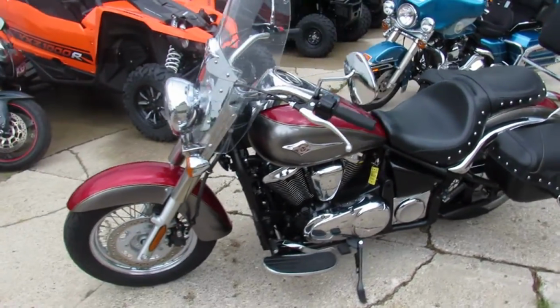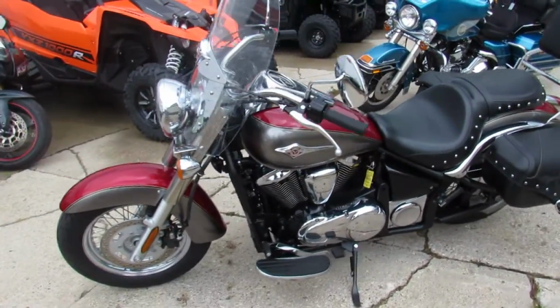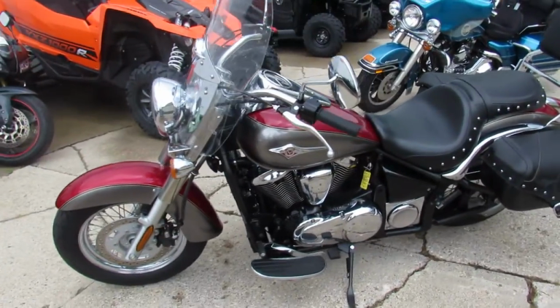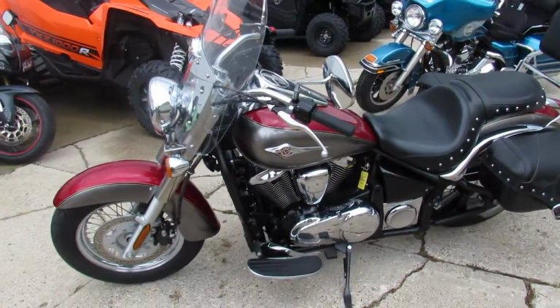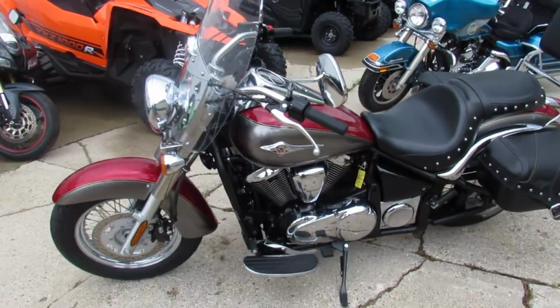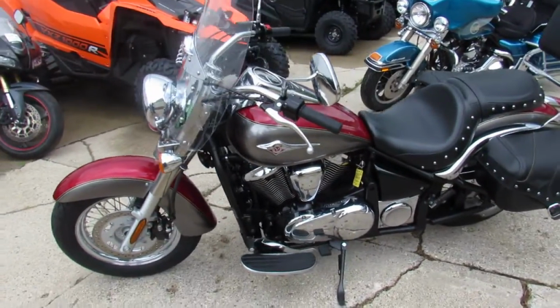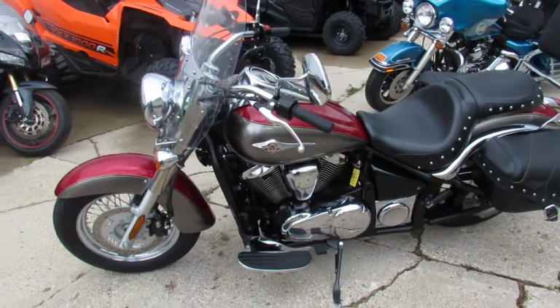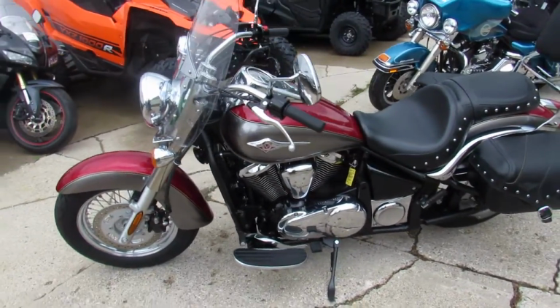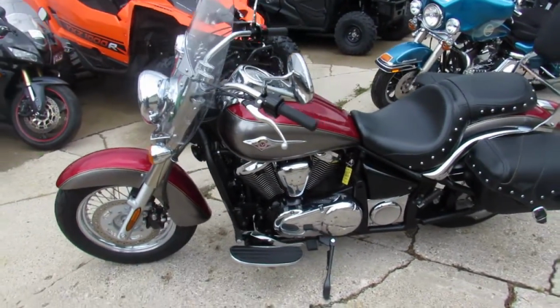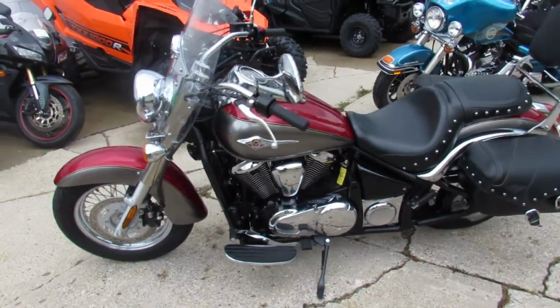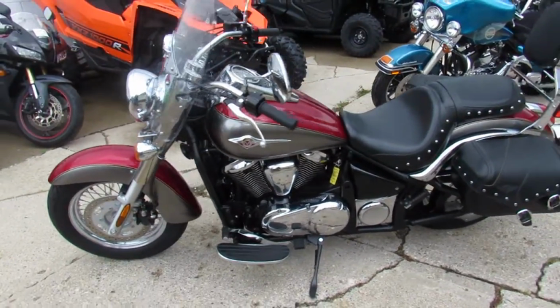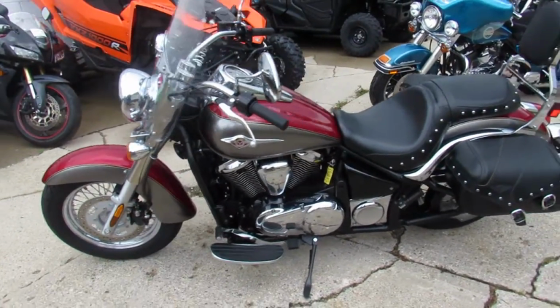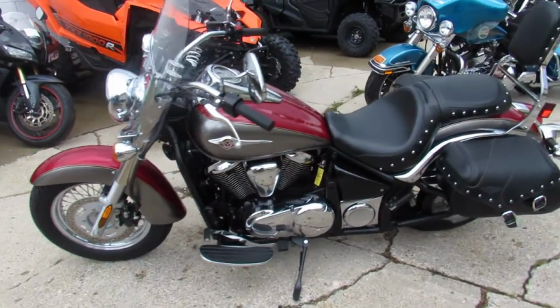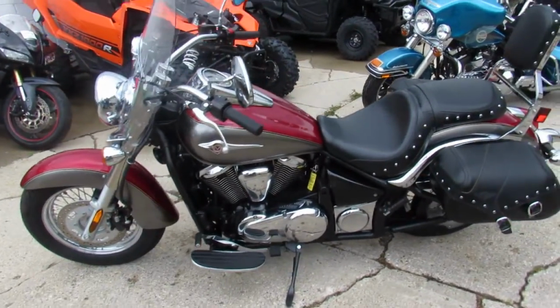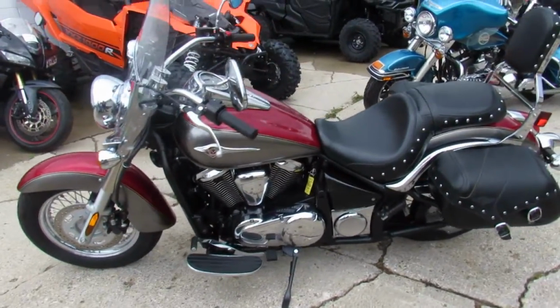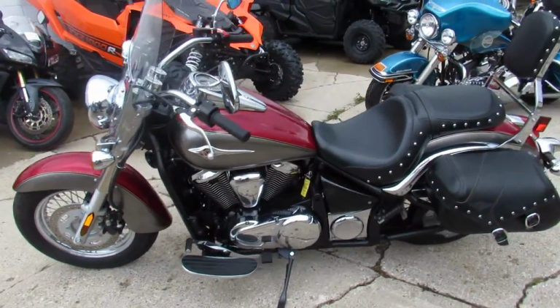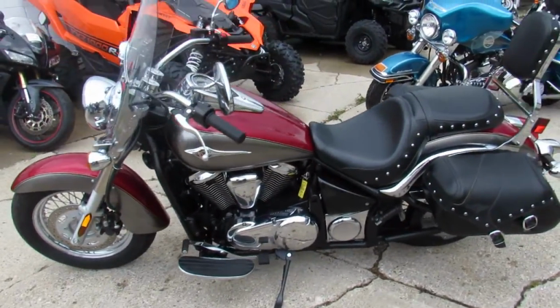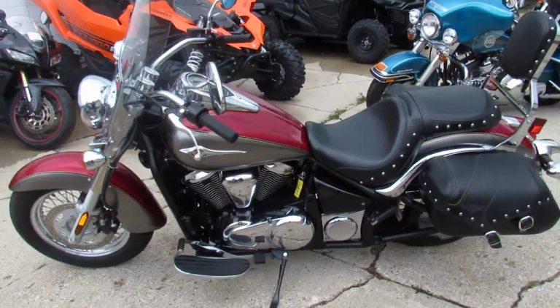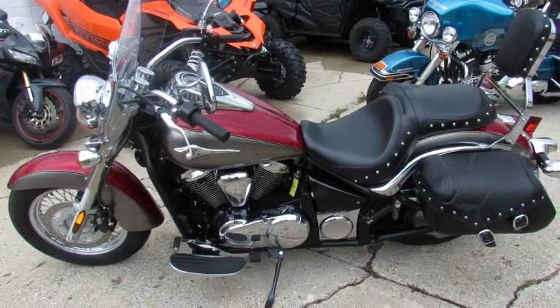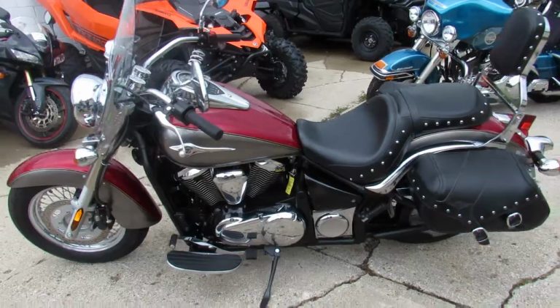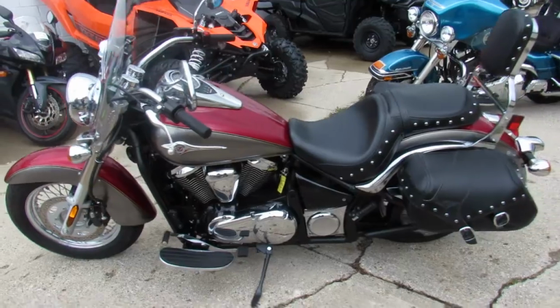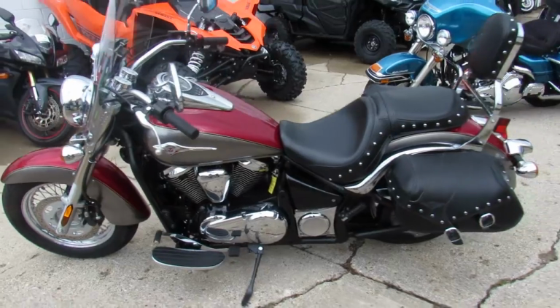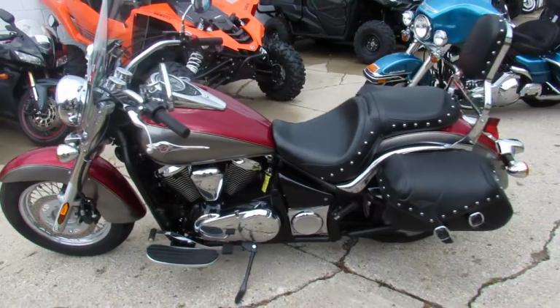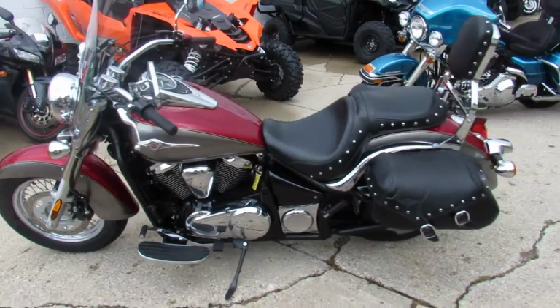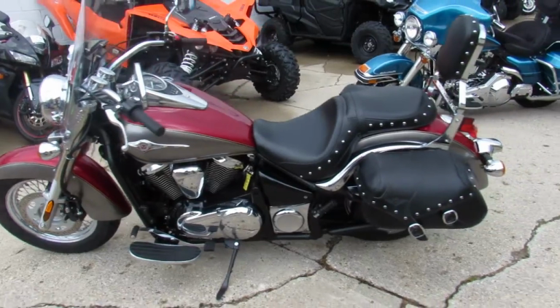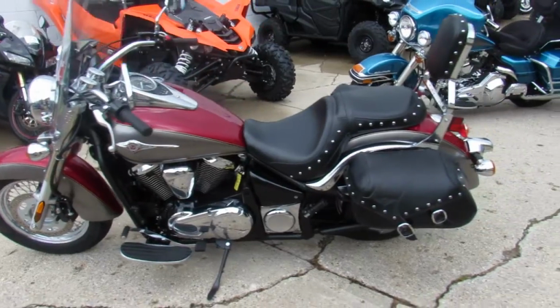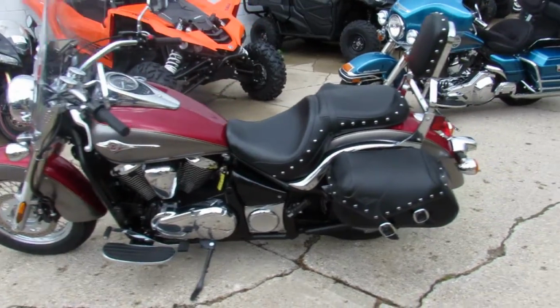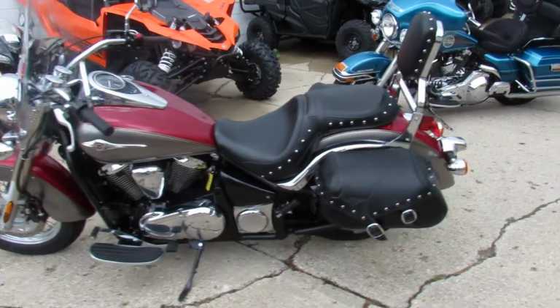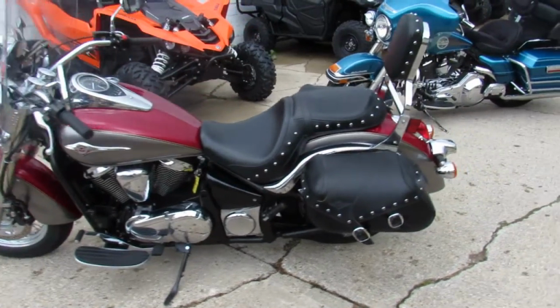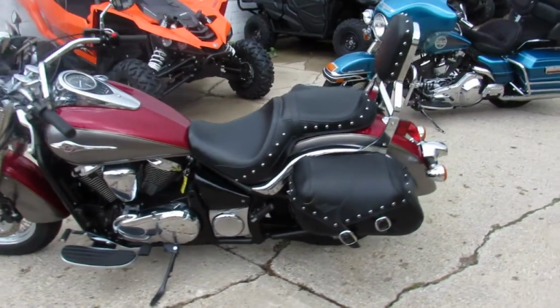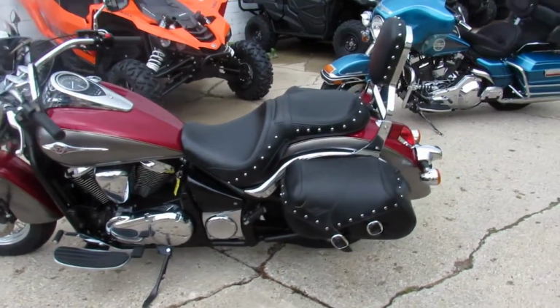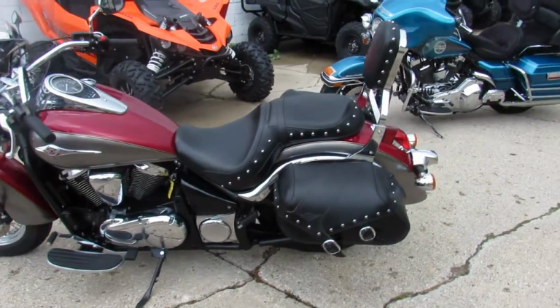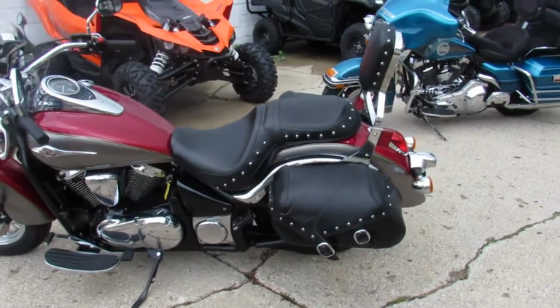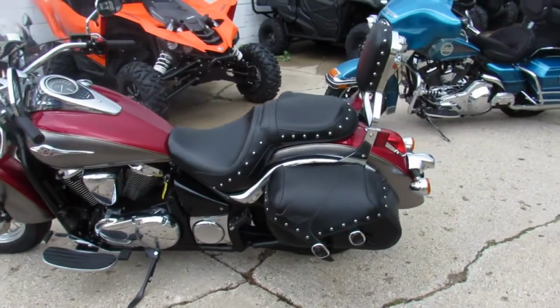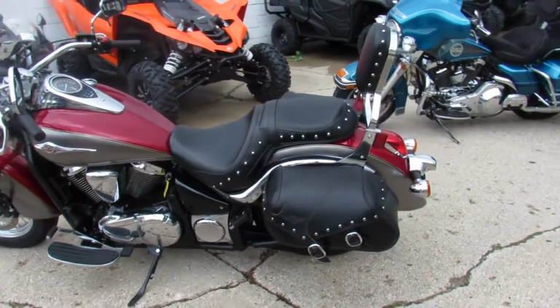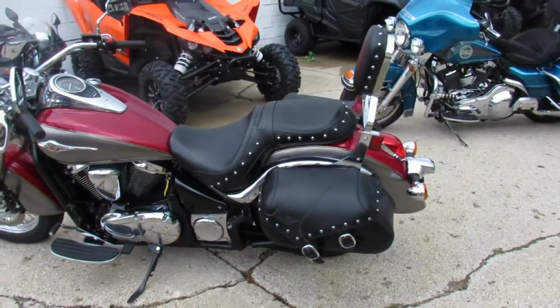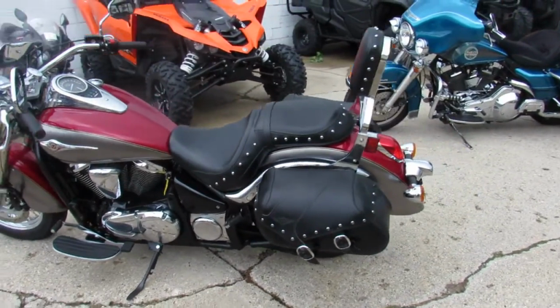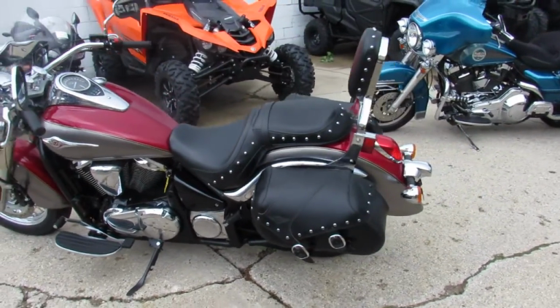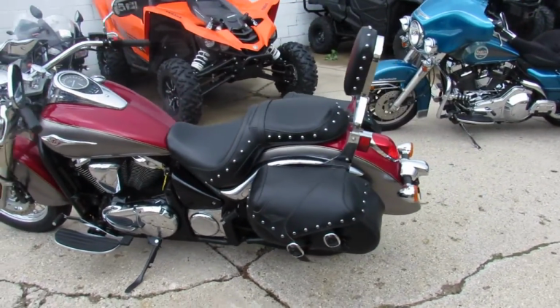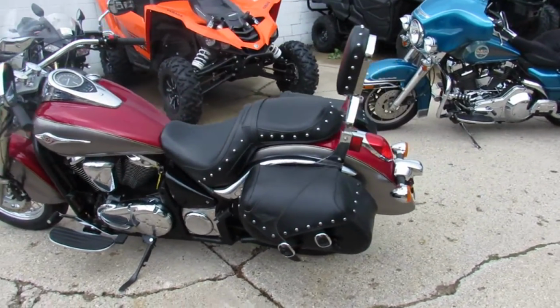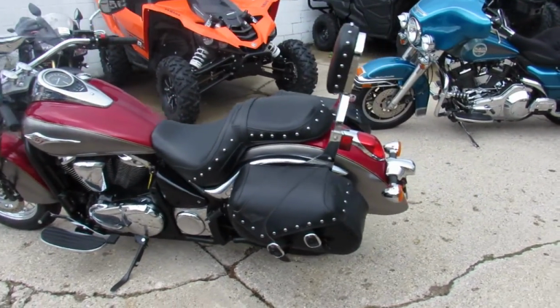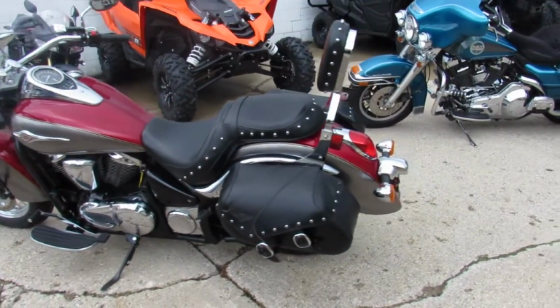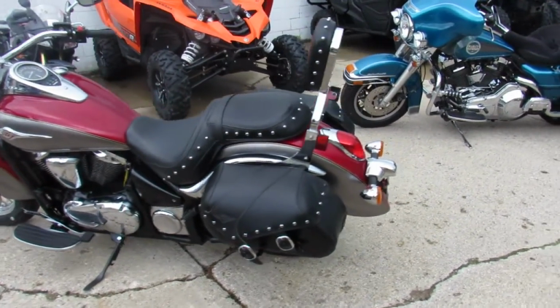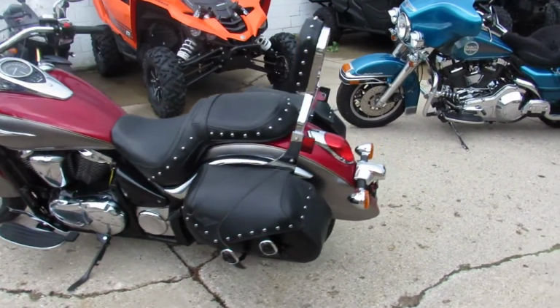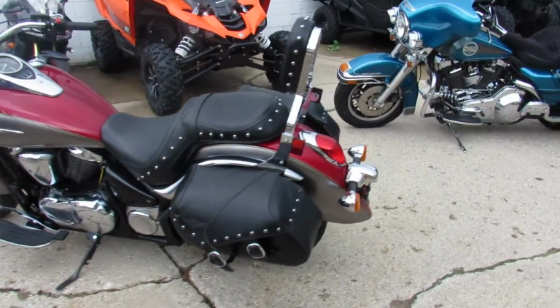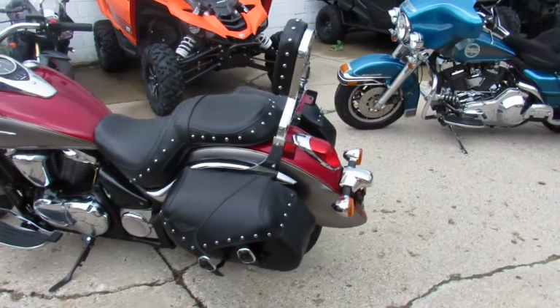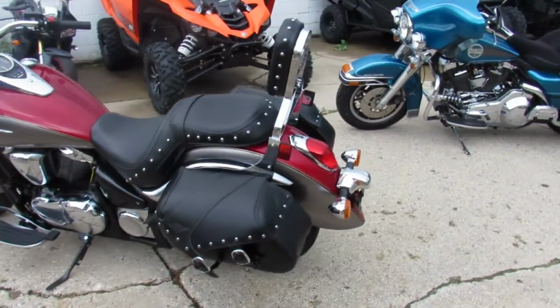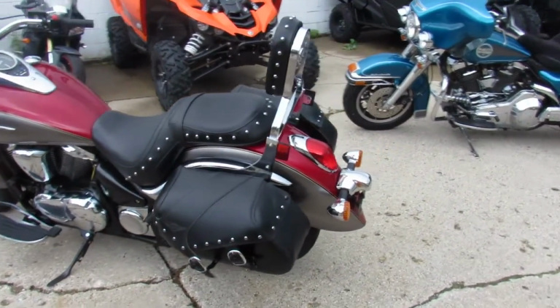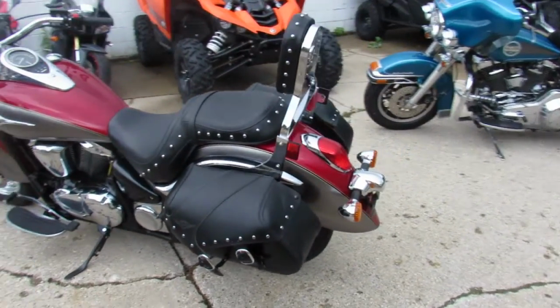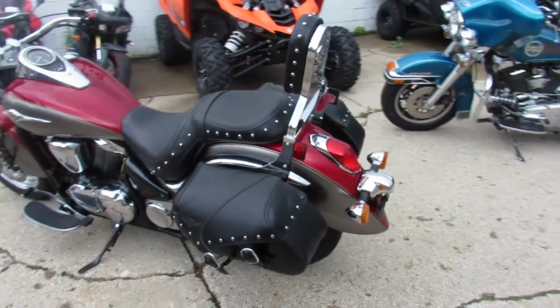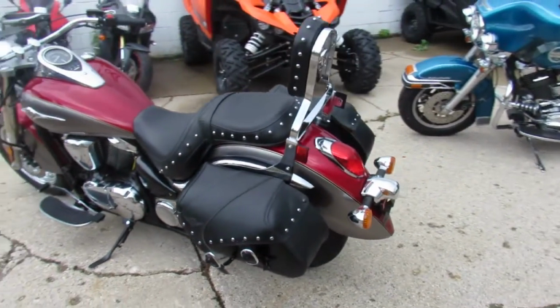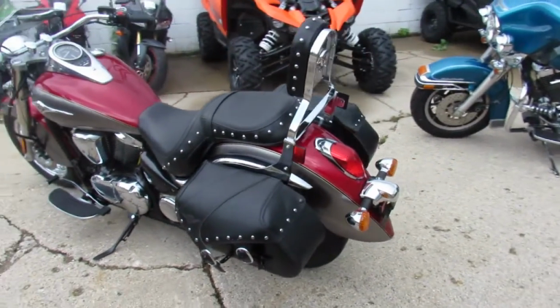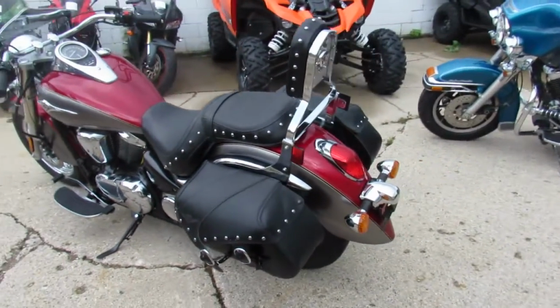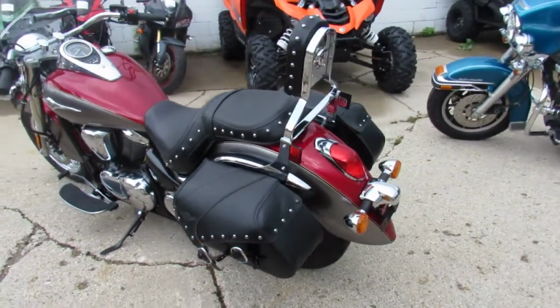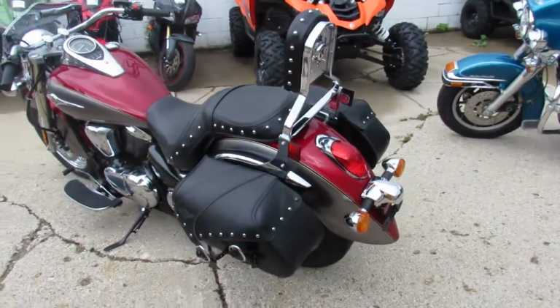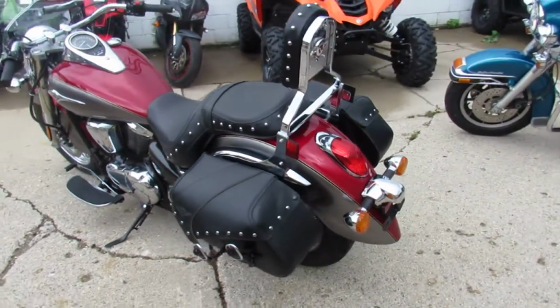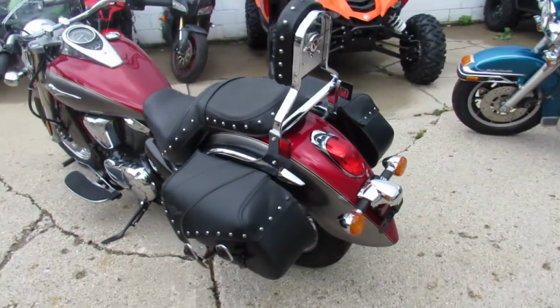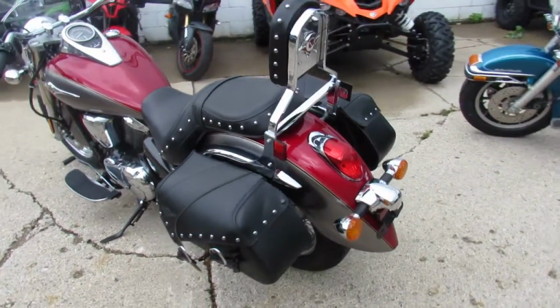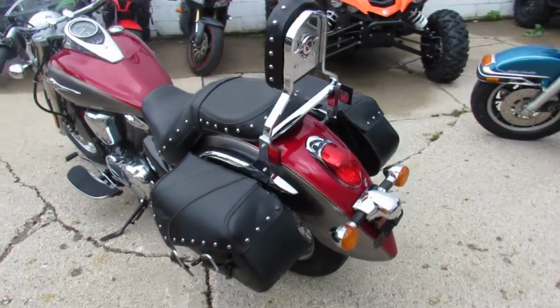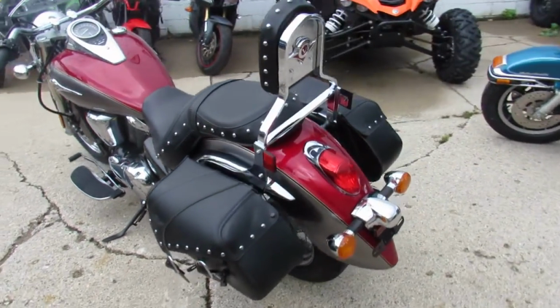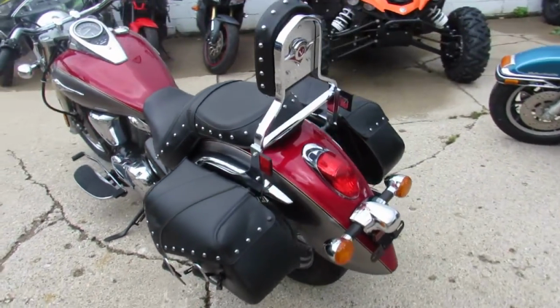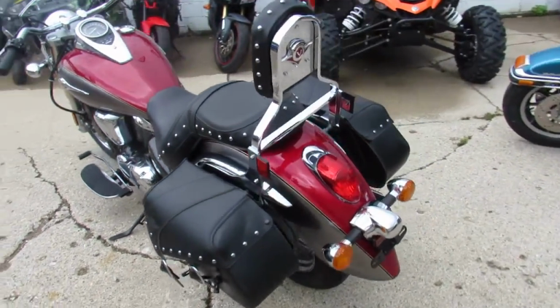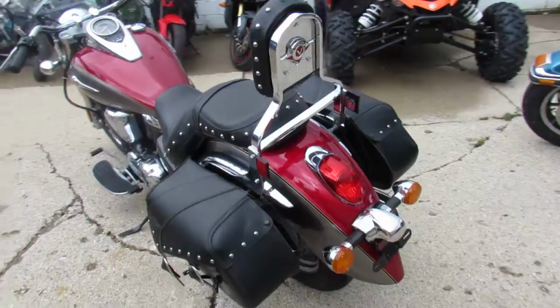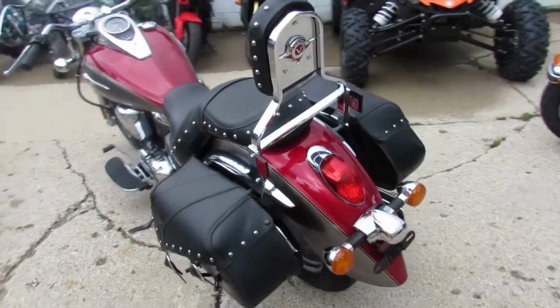Priced at $5,999 — visit our website at approvalpowersports.com. Guaranteed financing, over 400 used bikes.